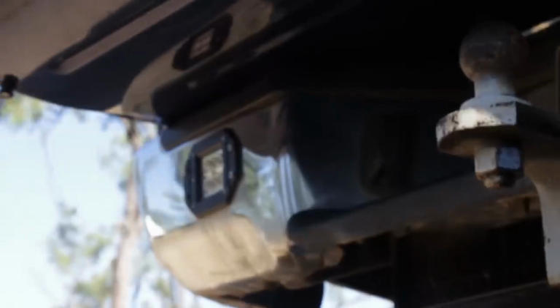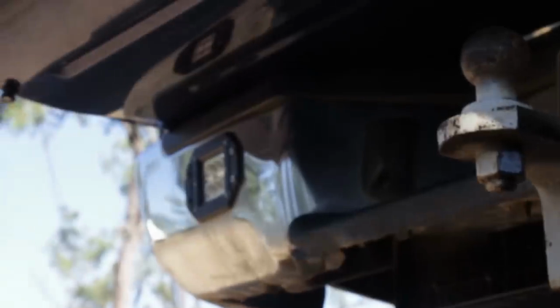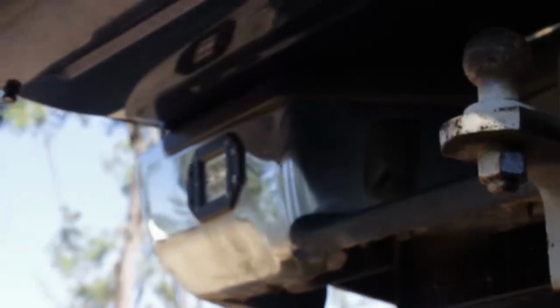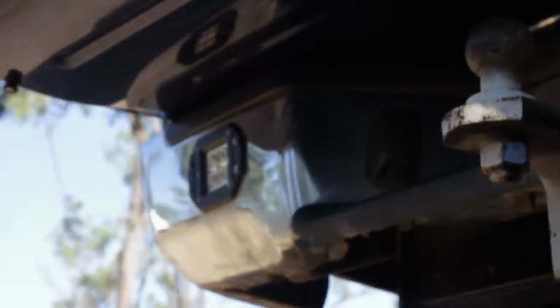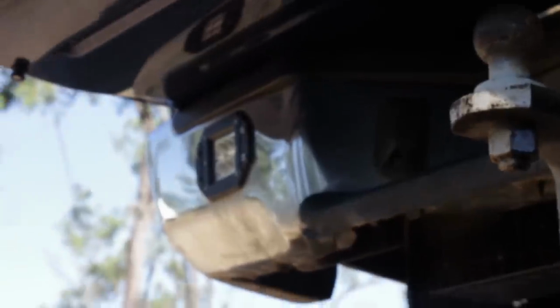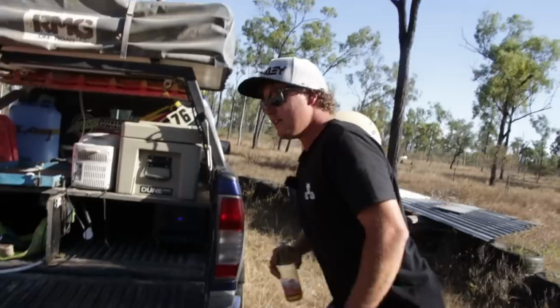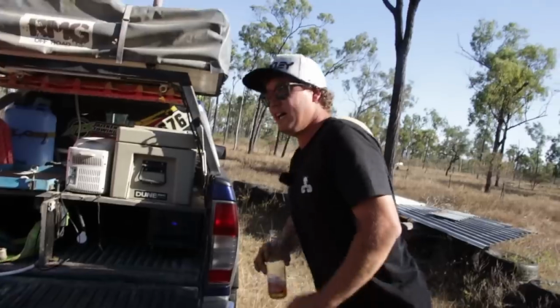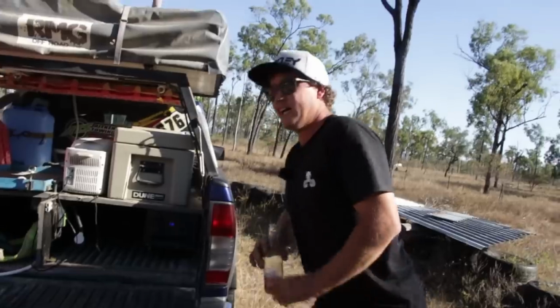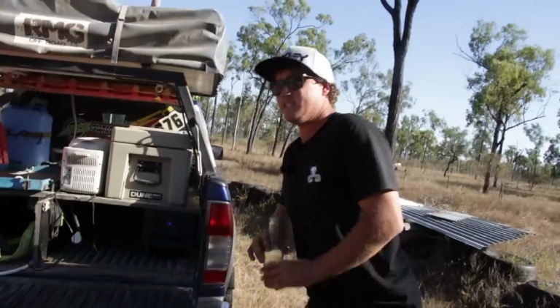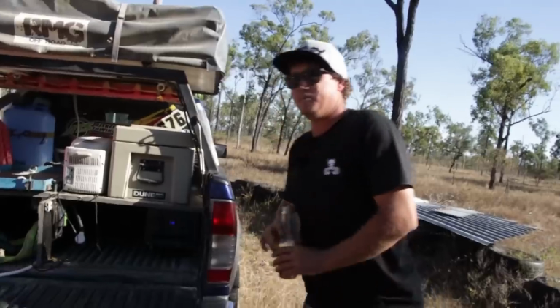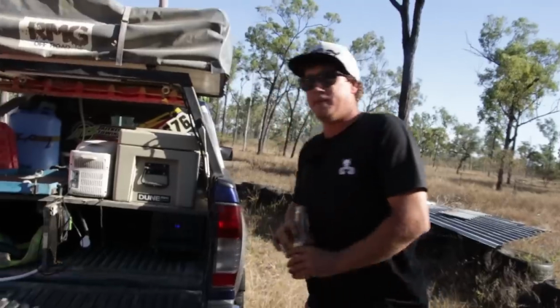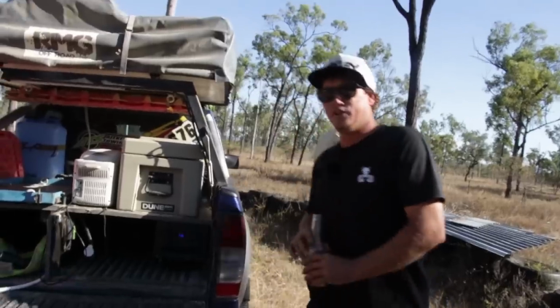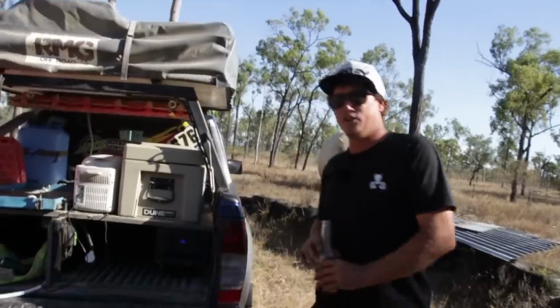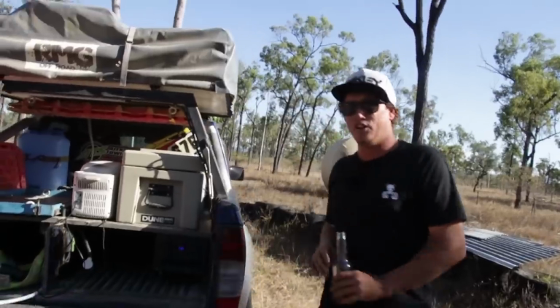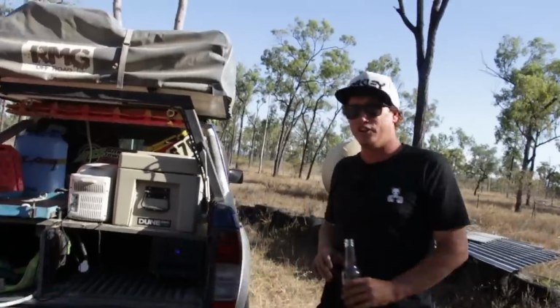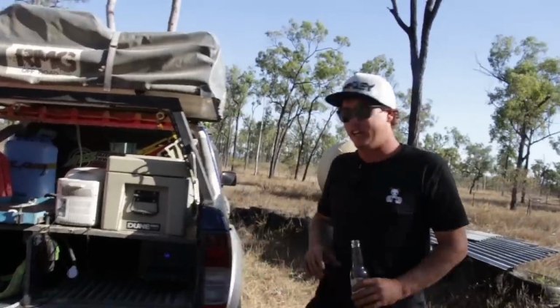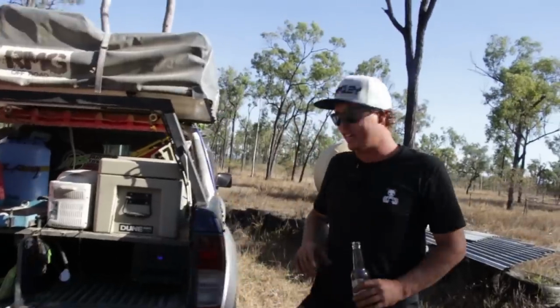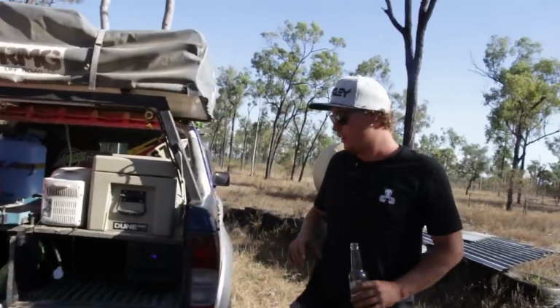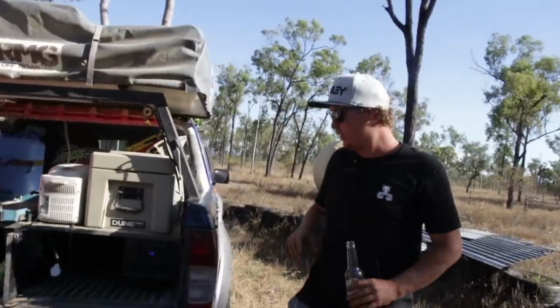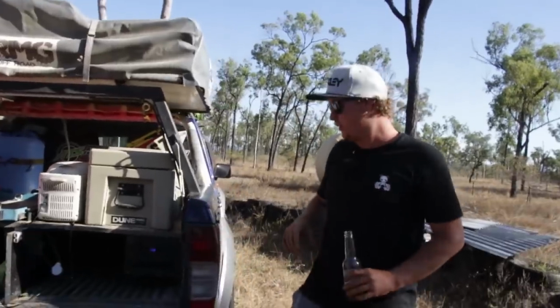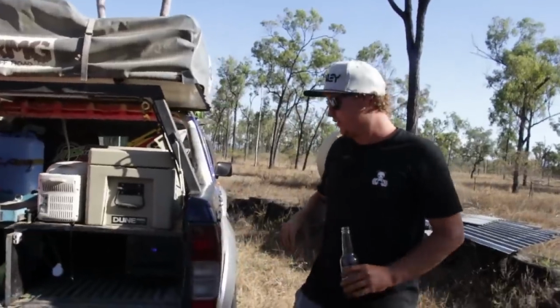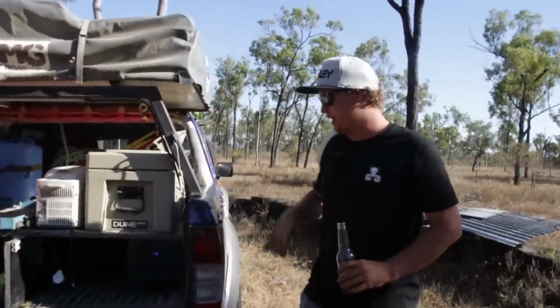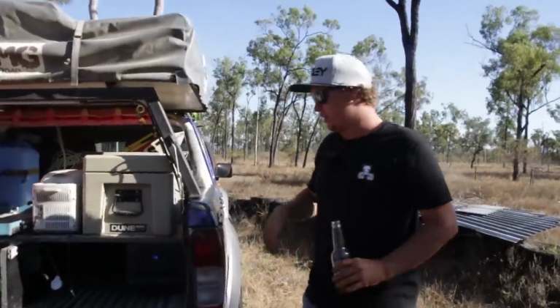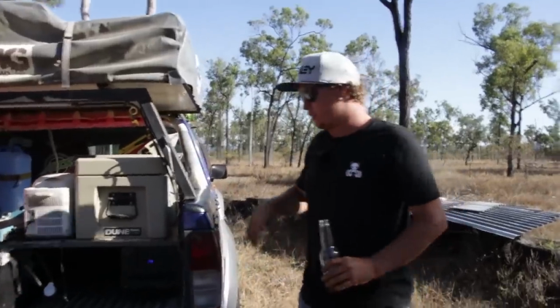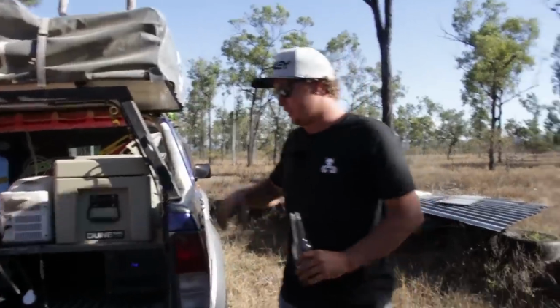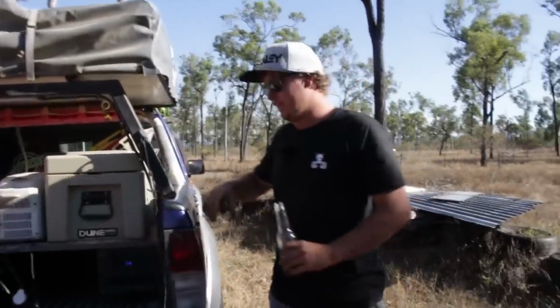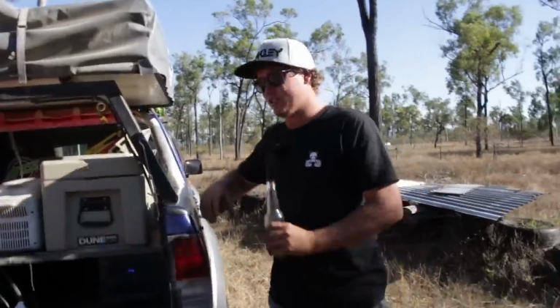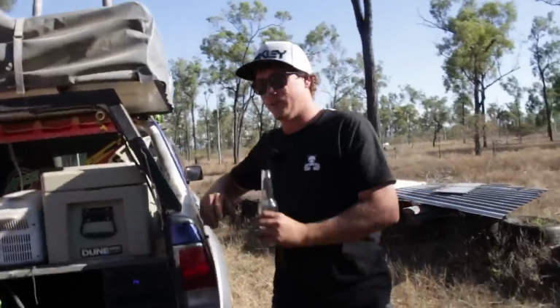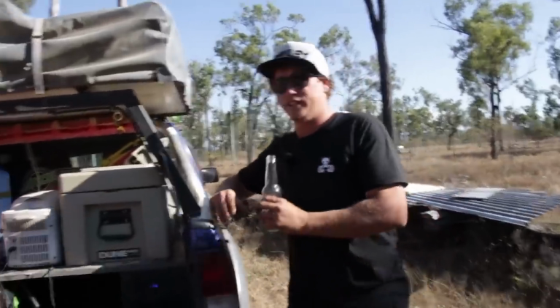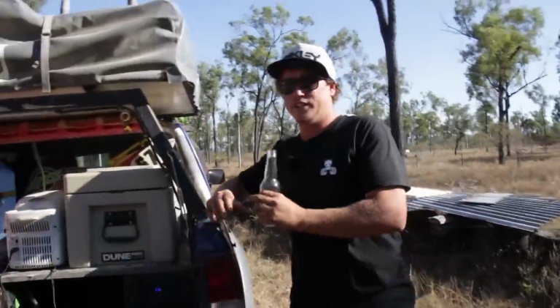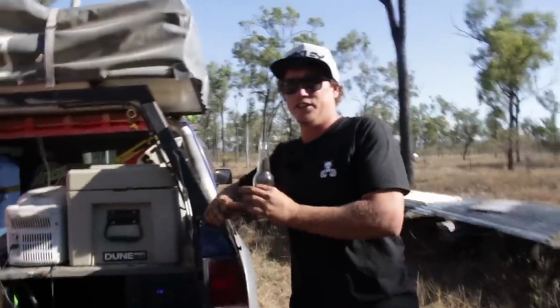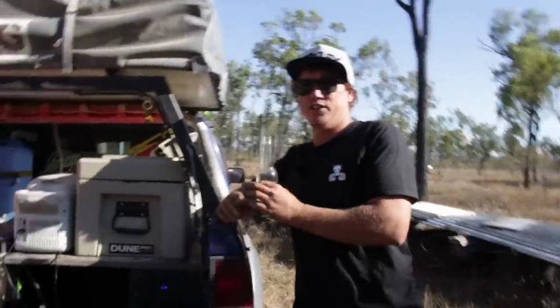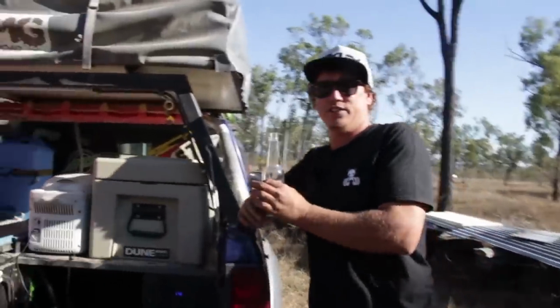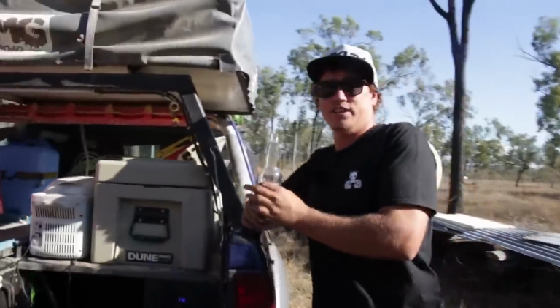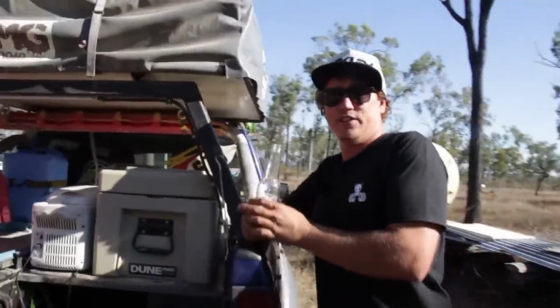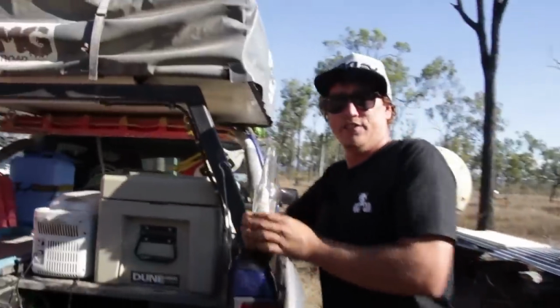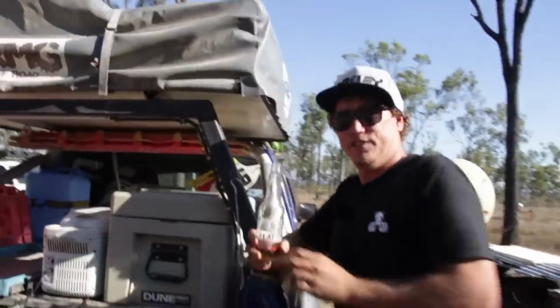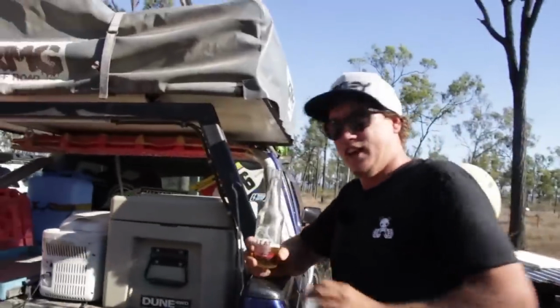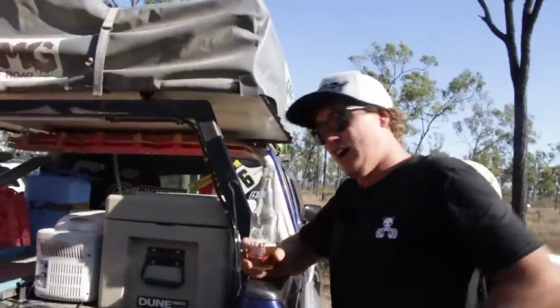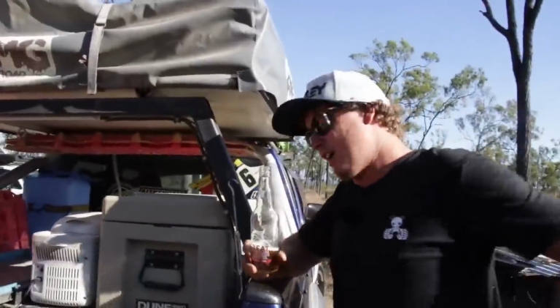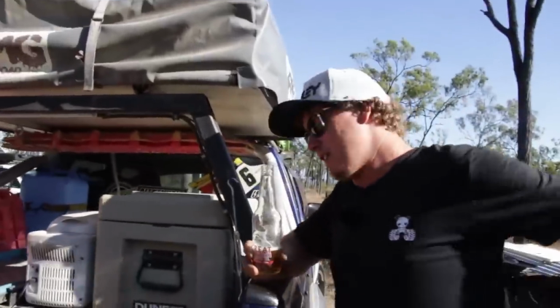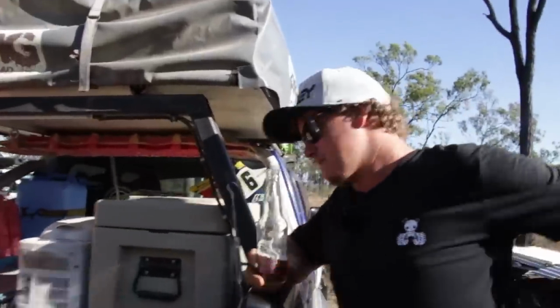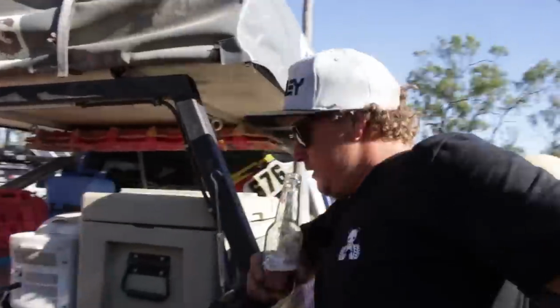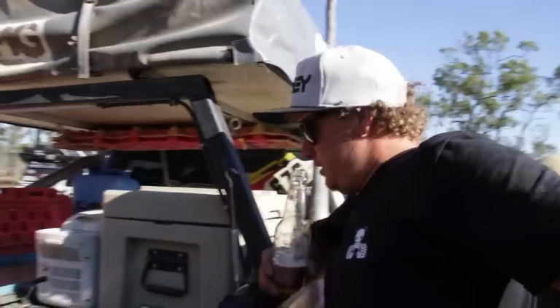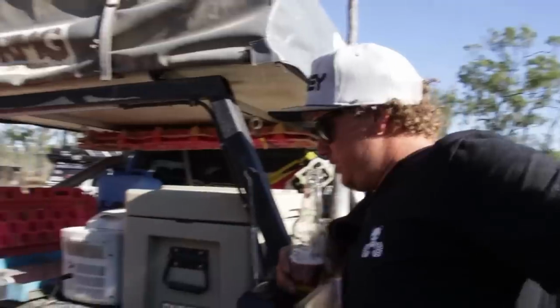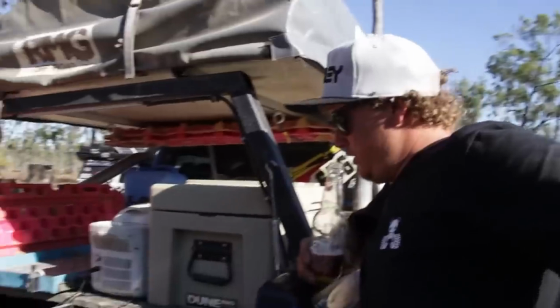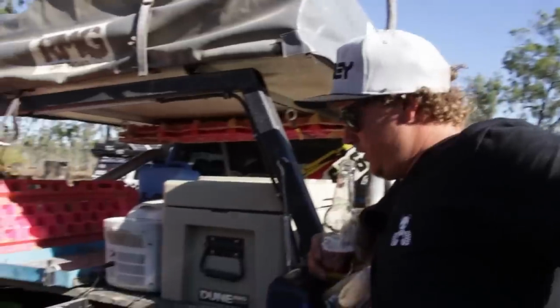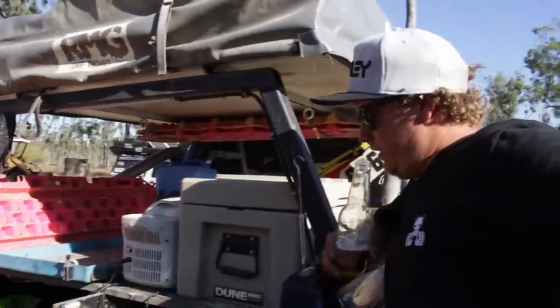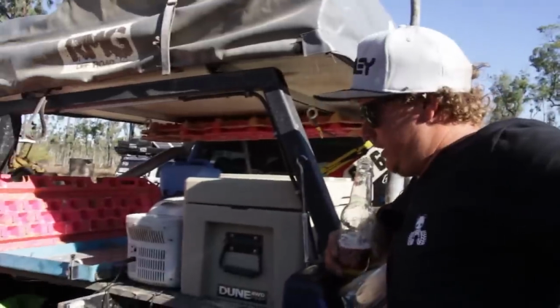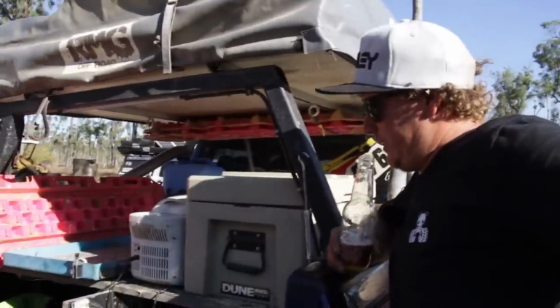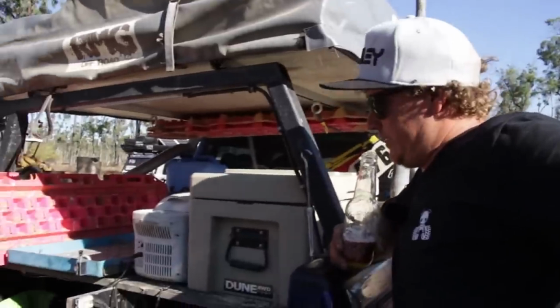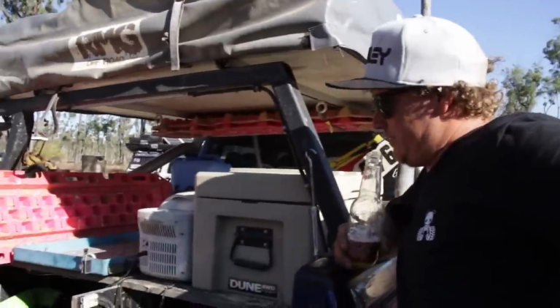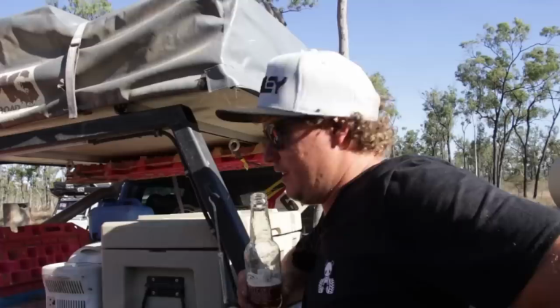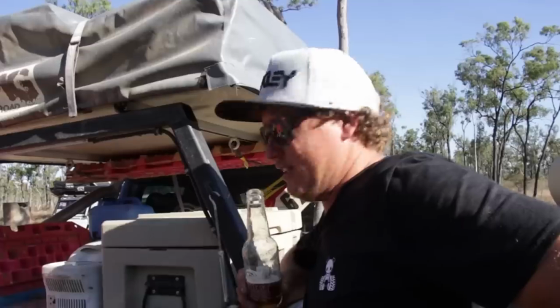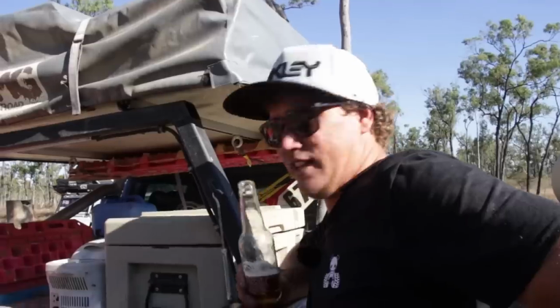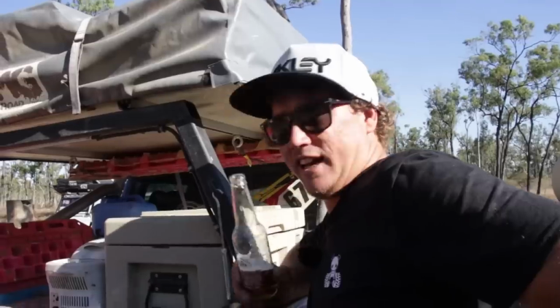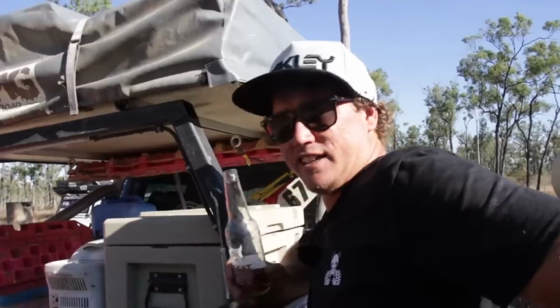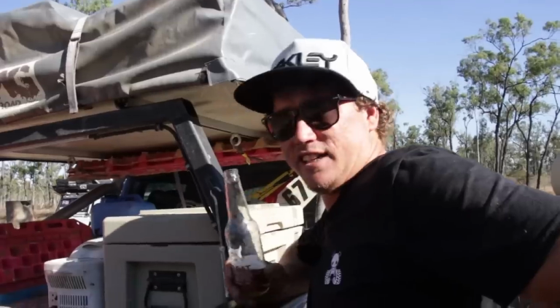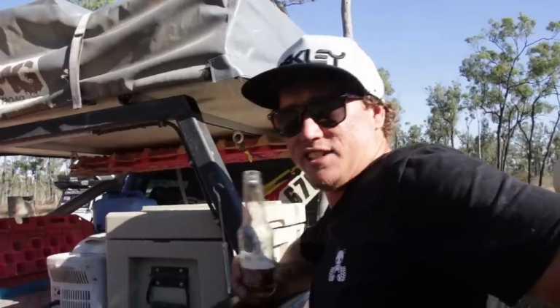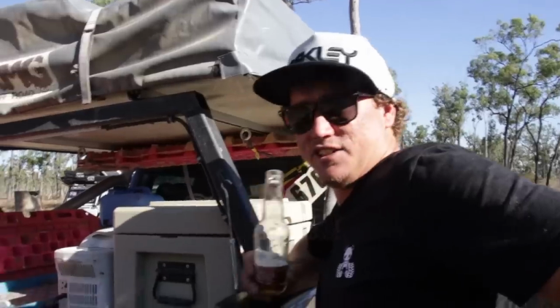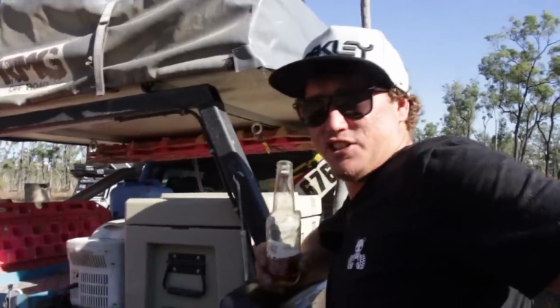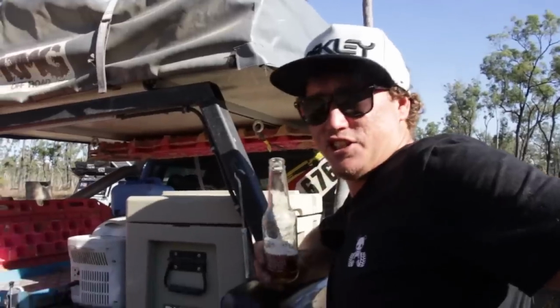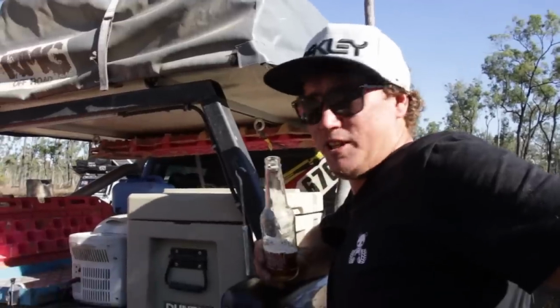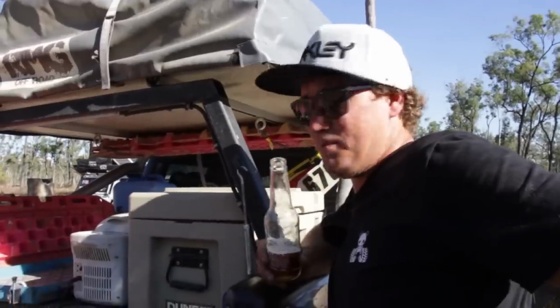That's about all I really got on the old D22, the old Navara. She's not really as hectic as the Jeep, but it's got more specifications.